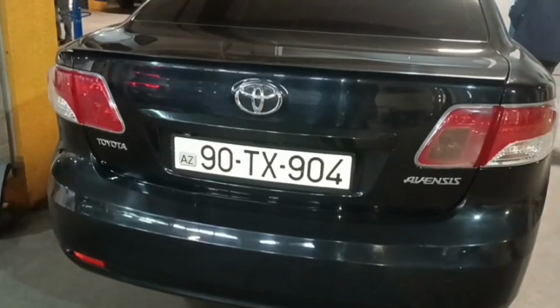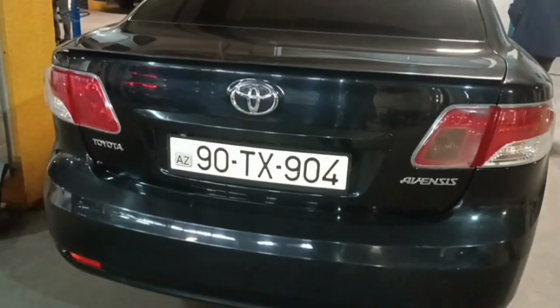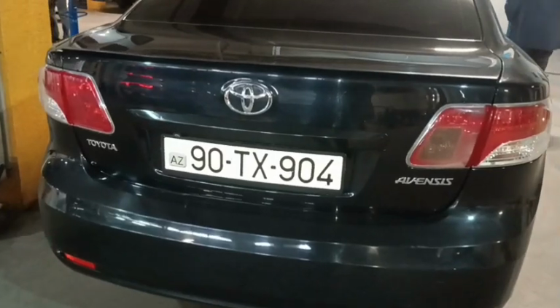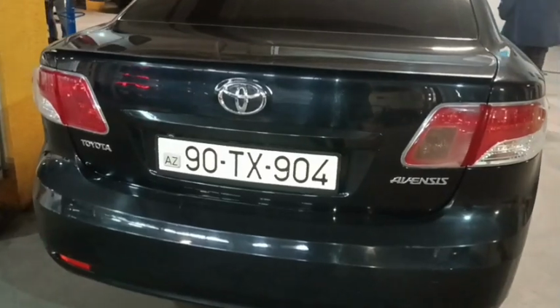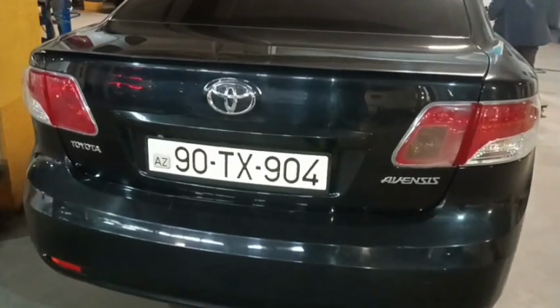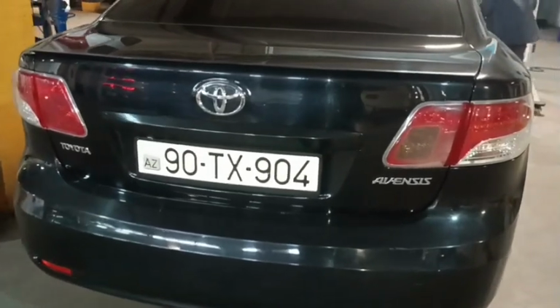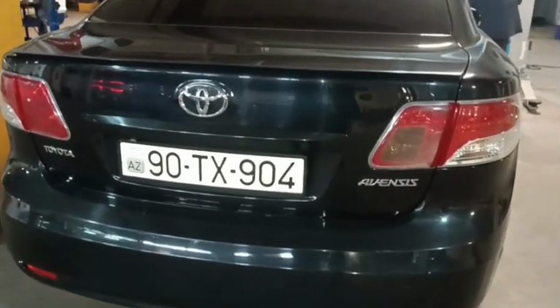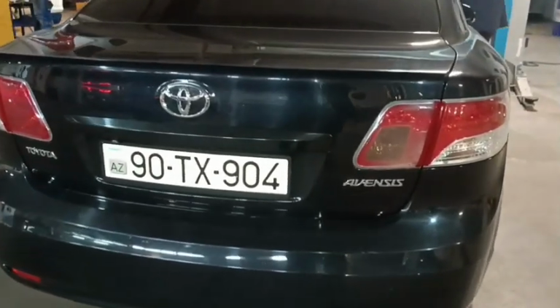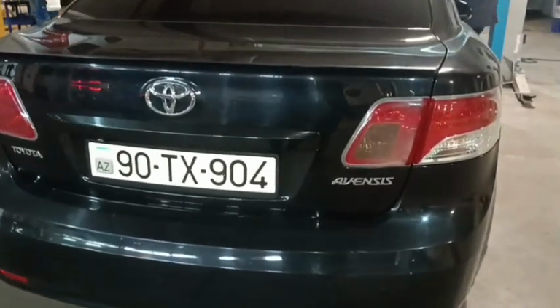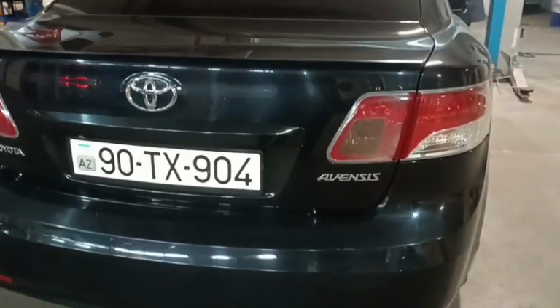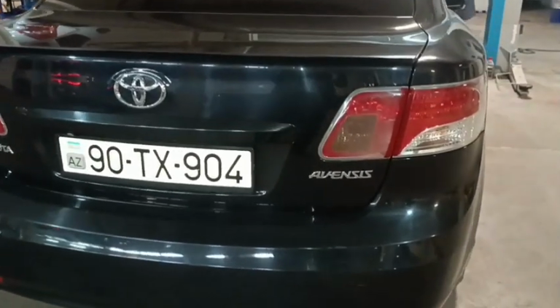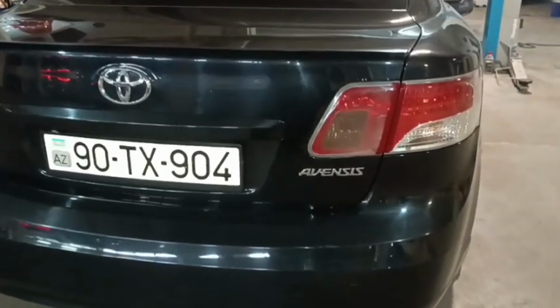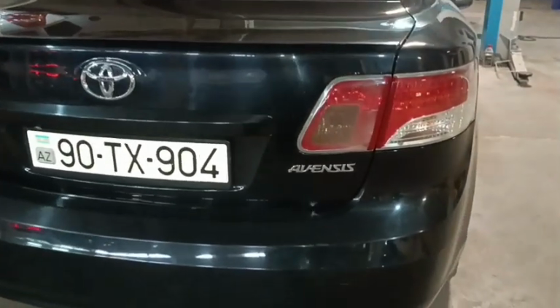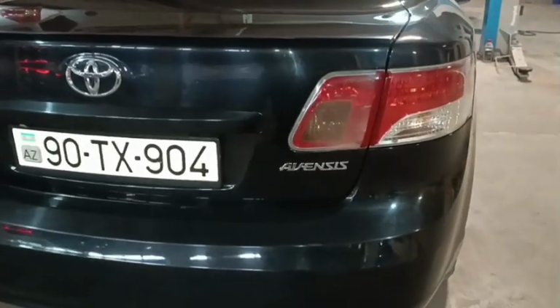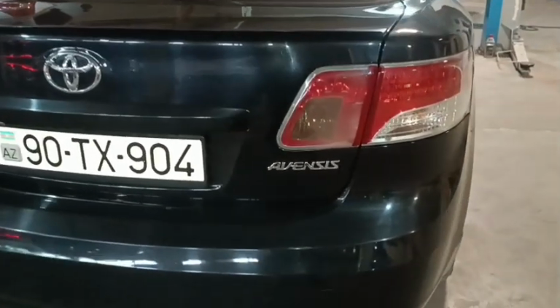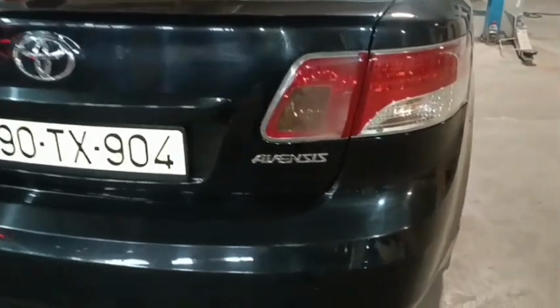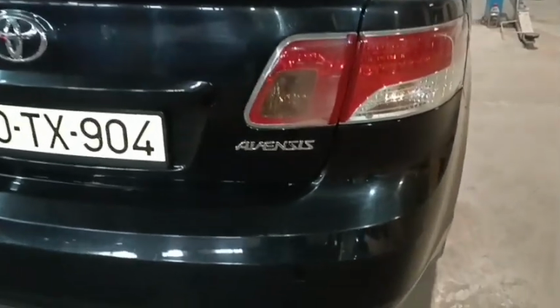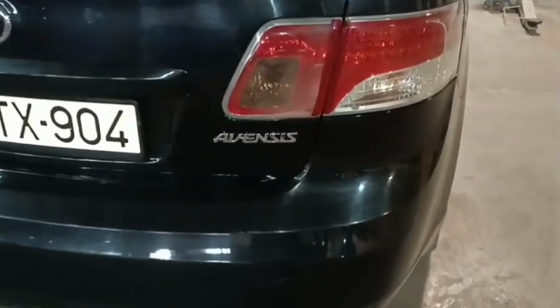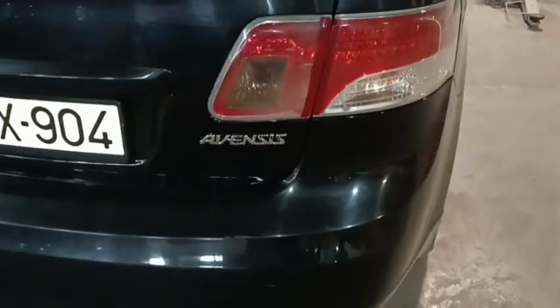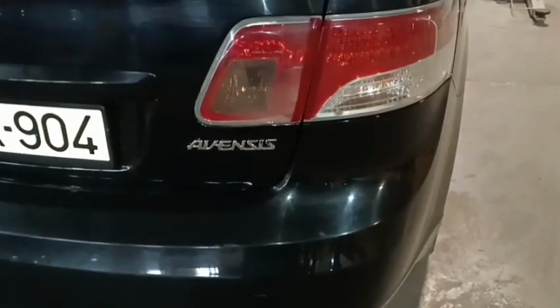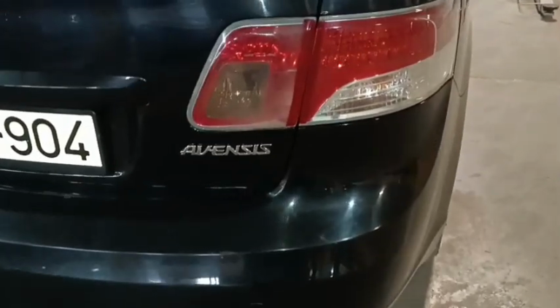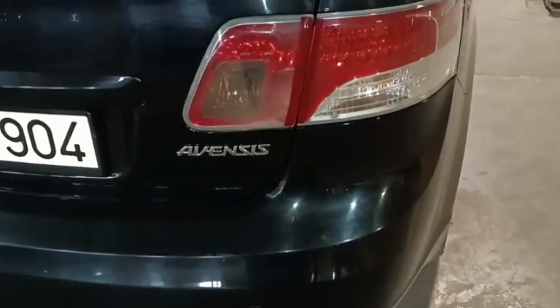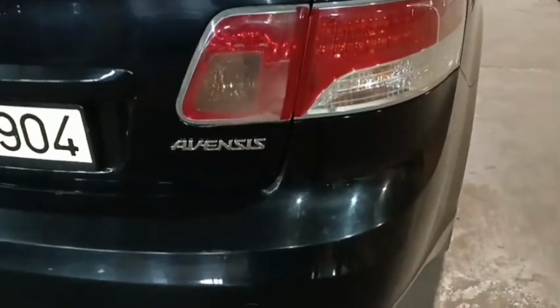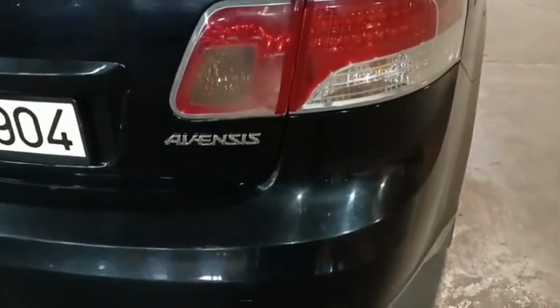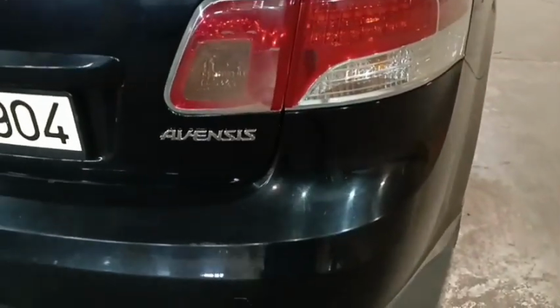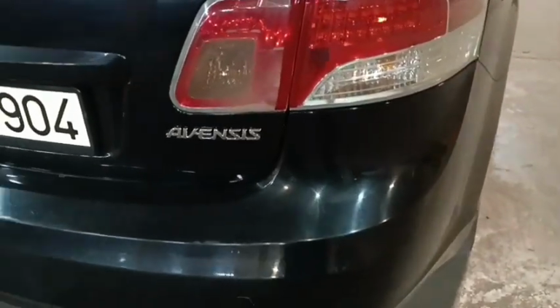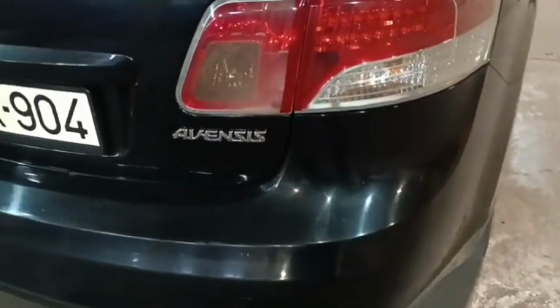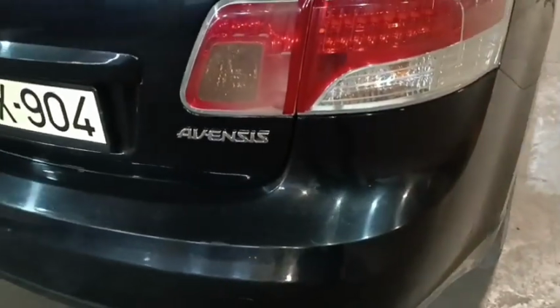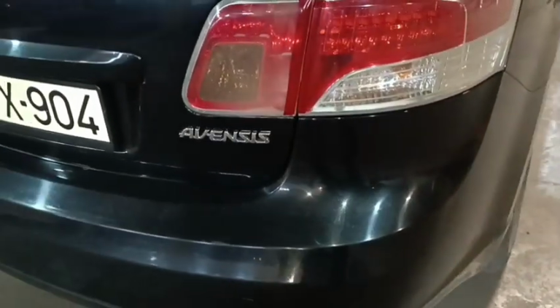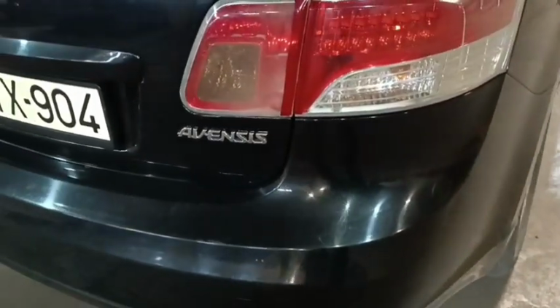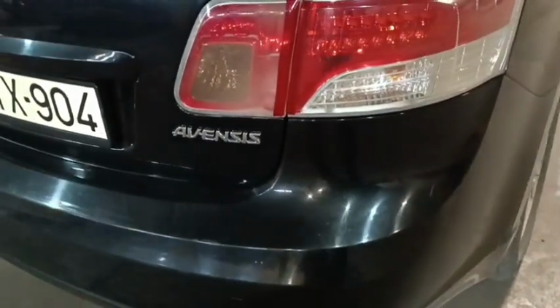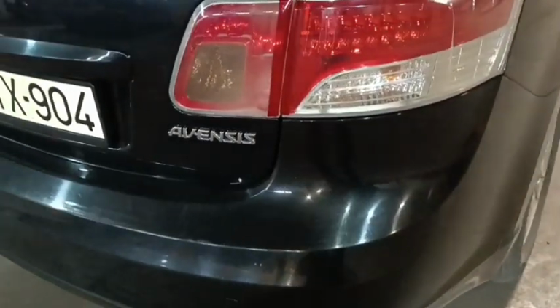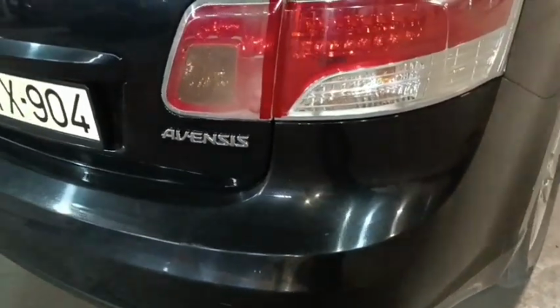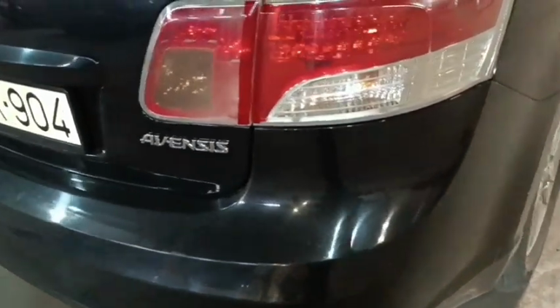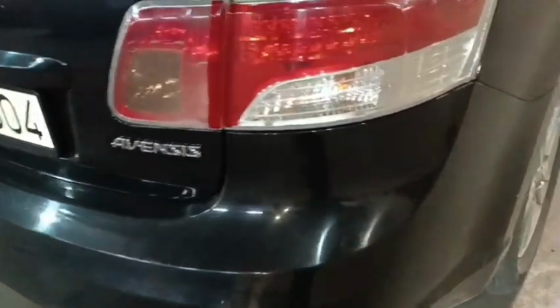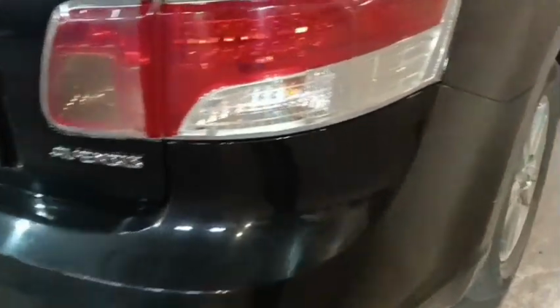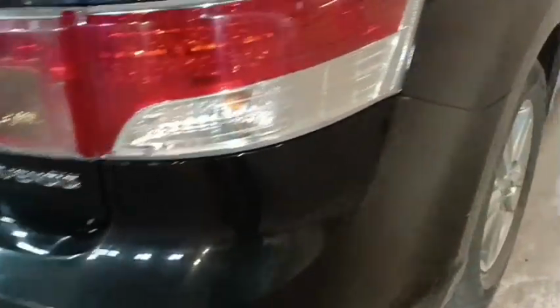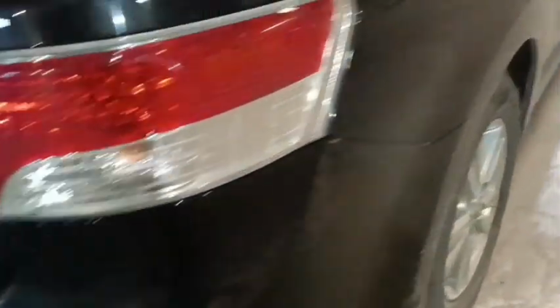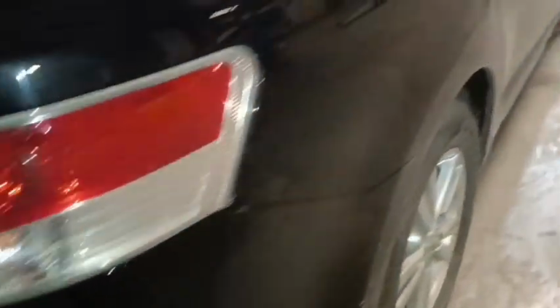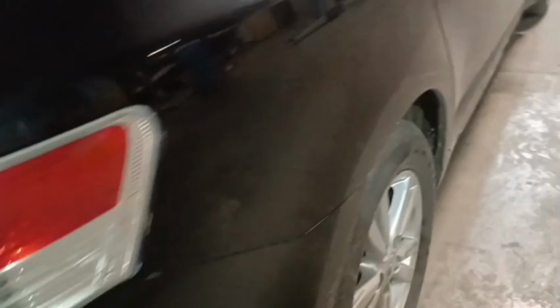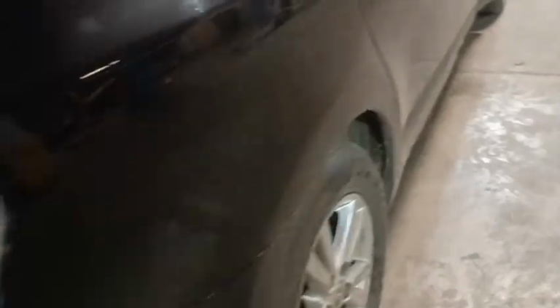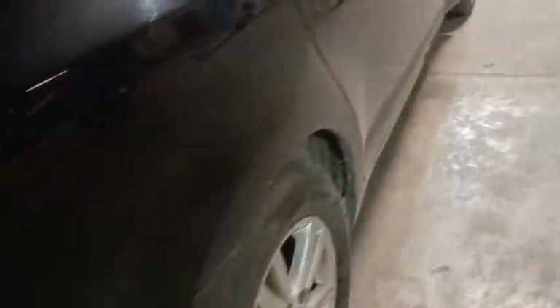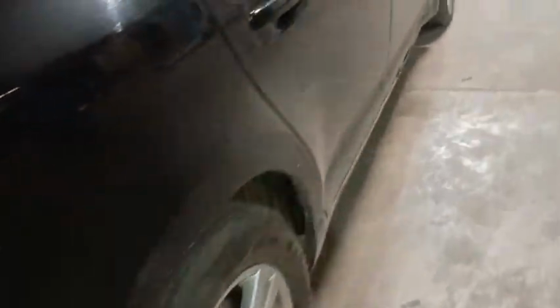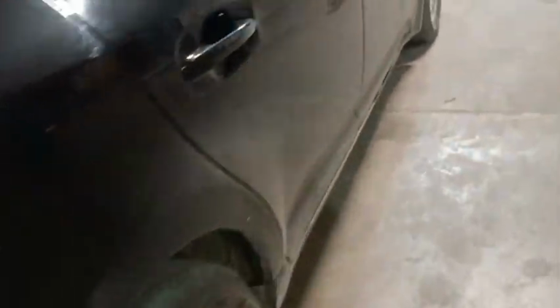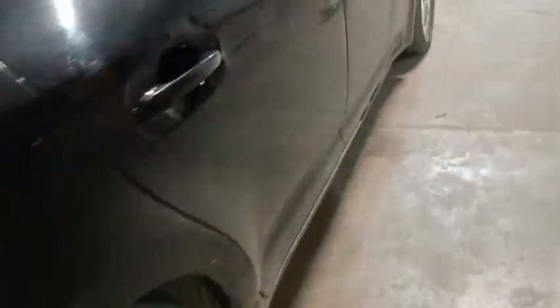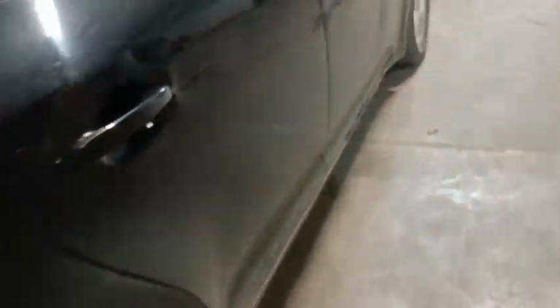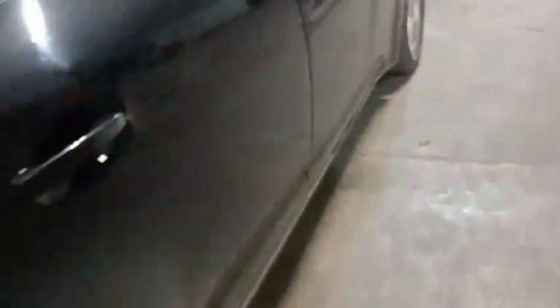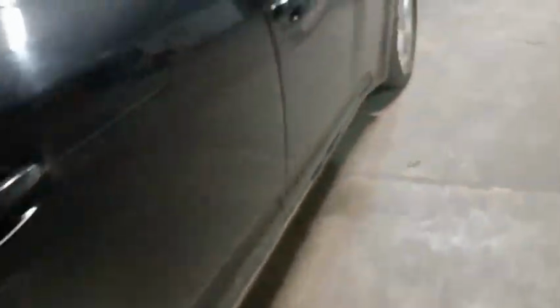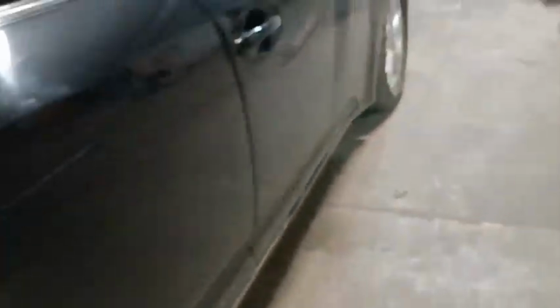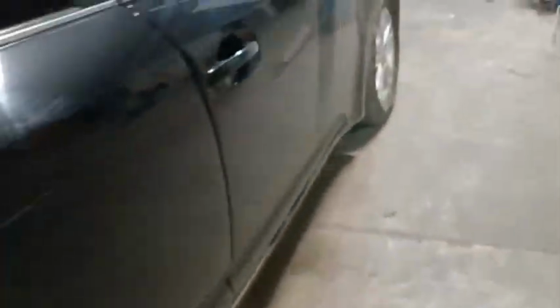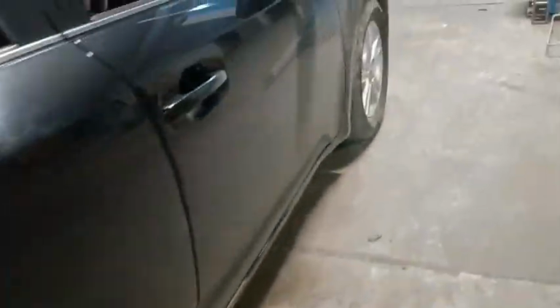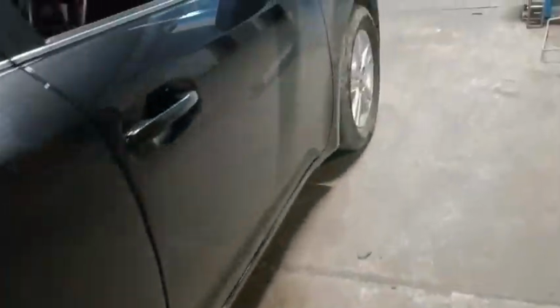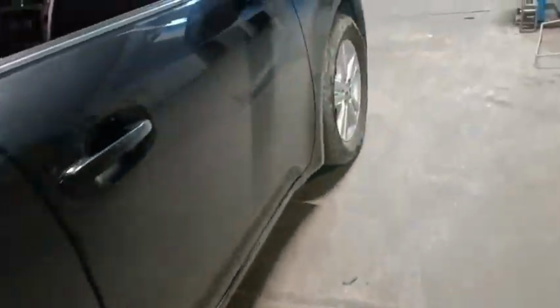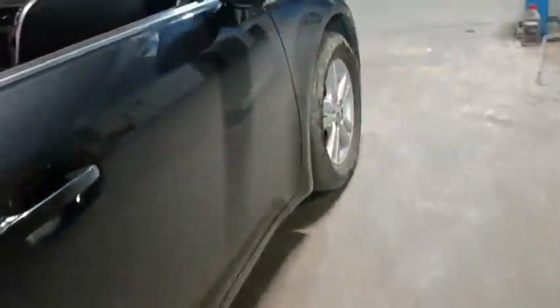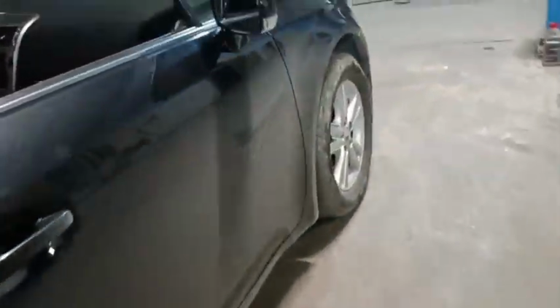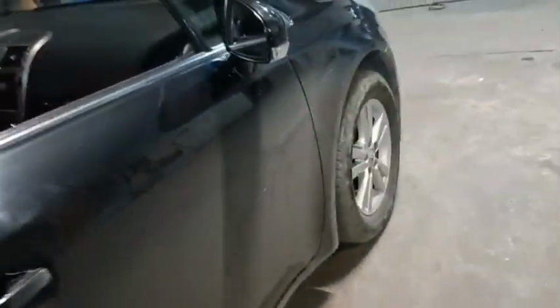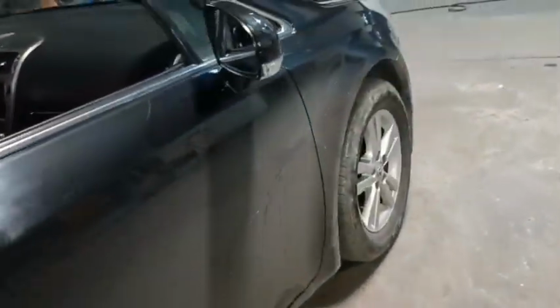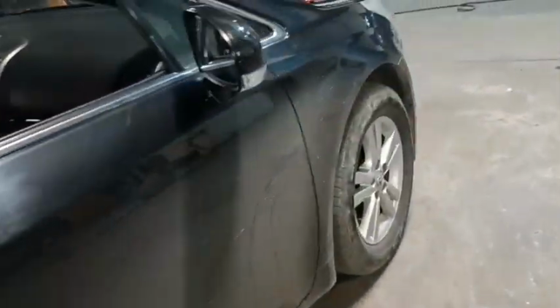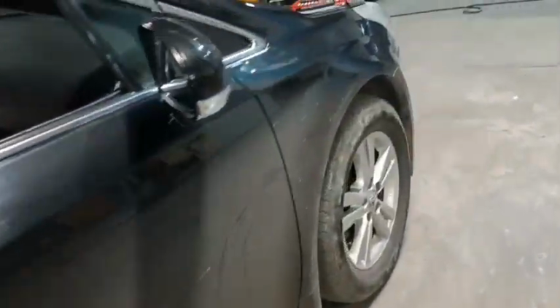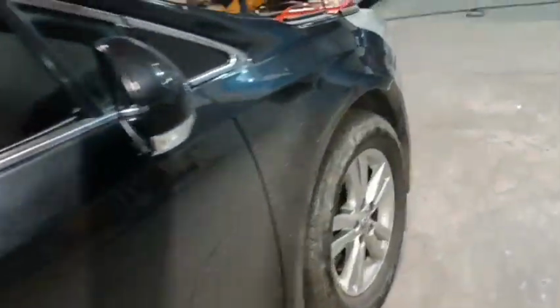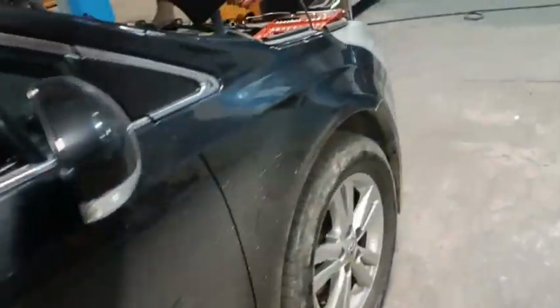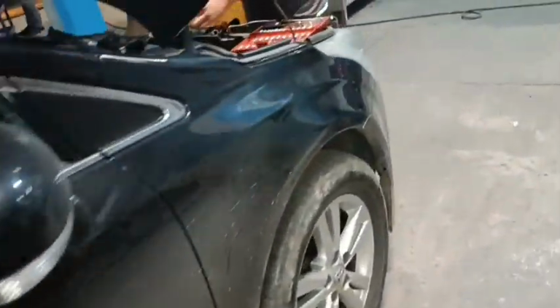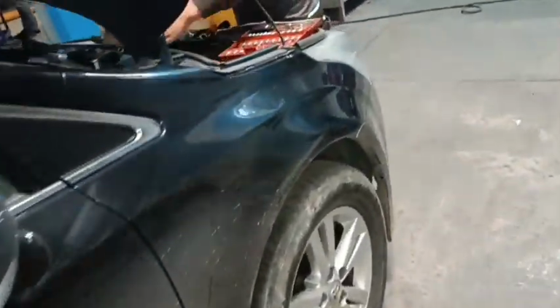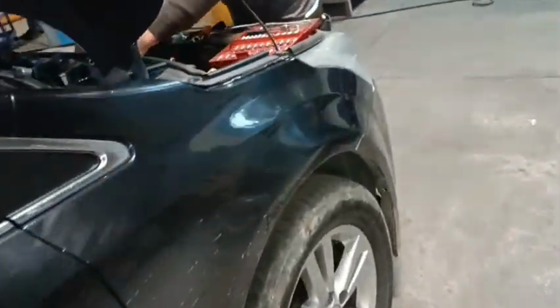Hello friends, in this video I will show you how you can remove and change spark plugs on a Toyota Aventus.